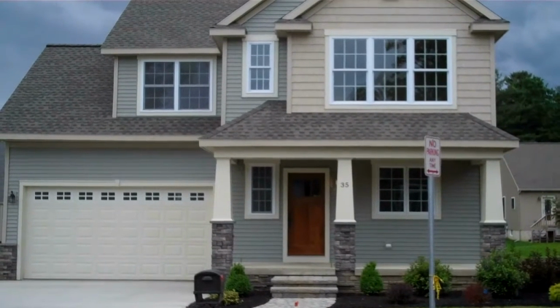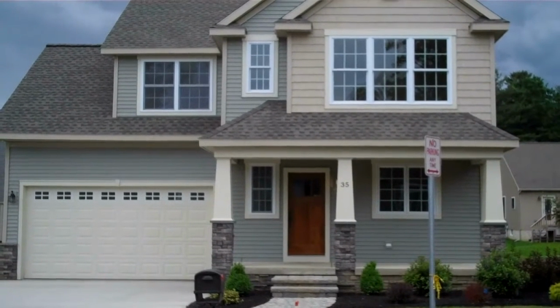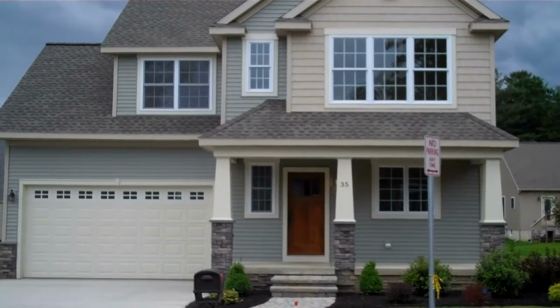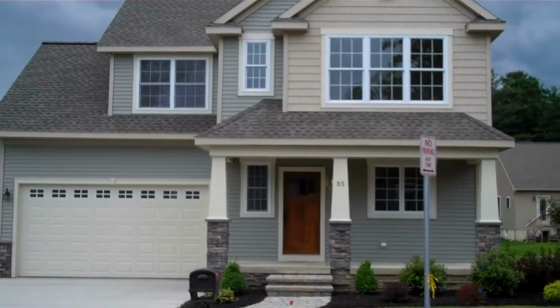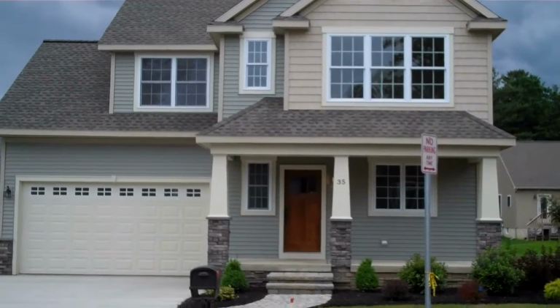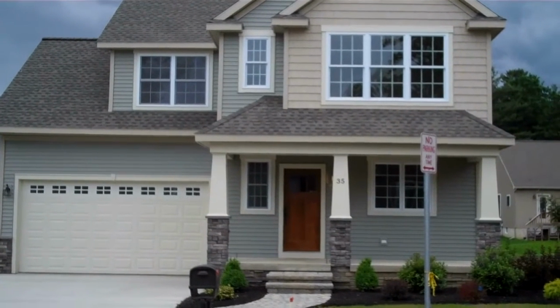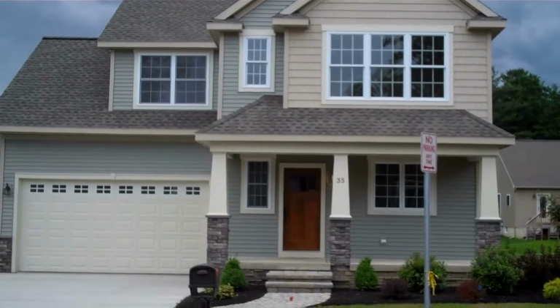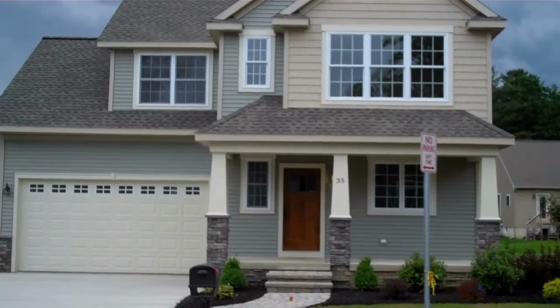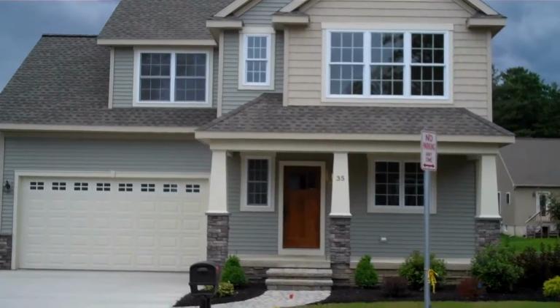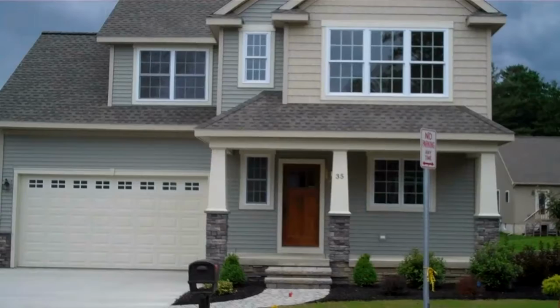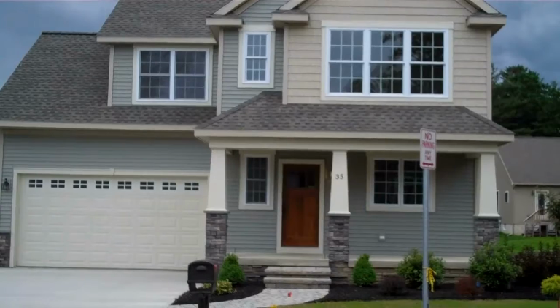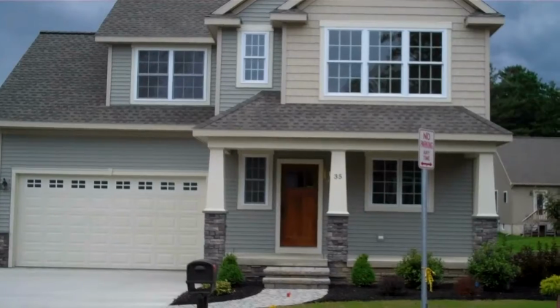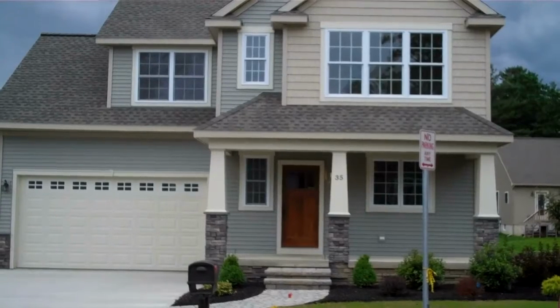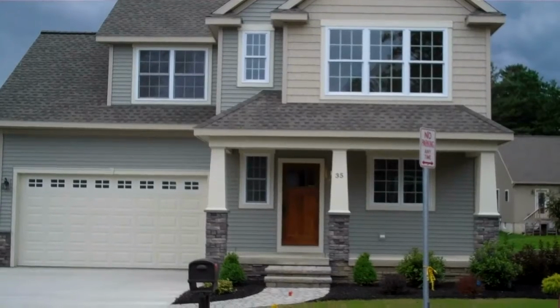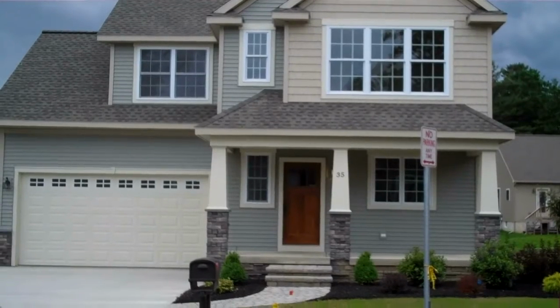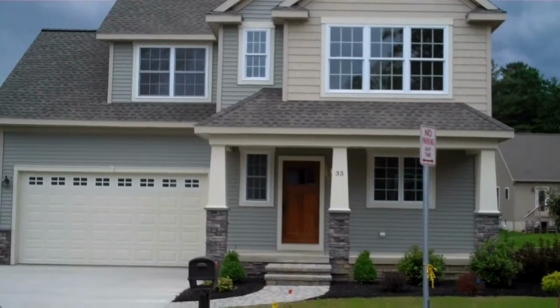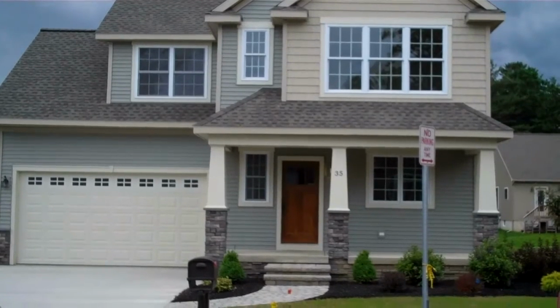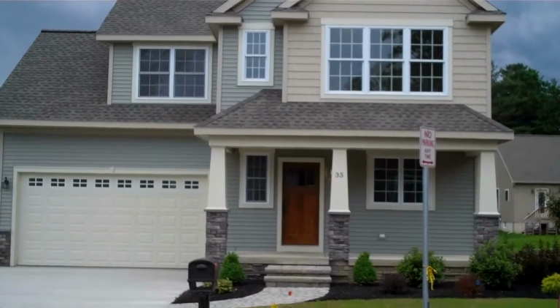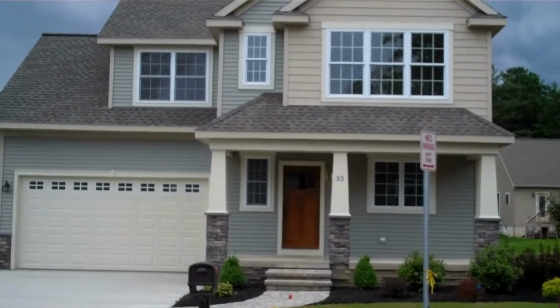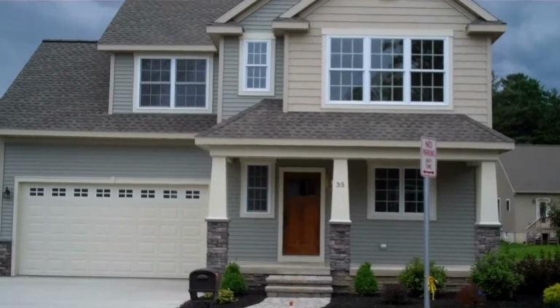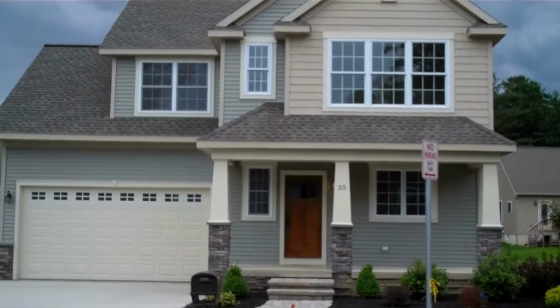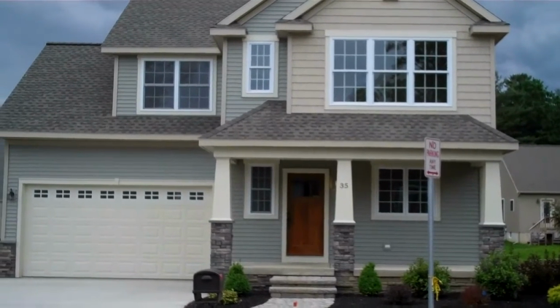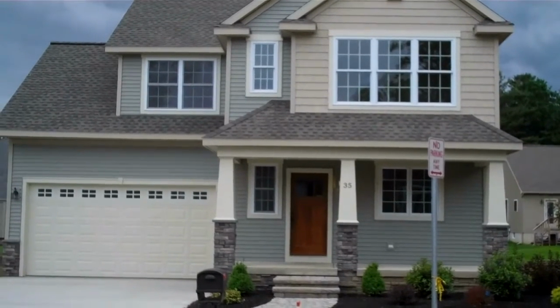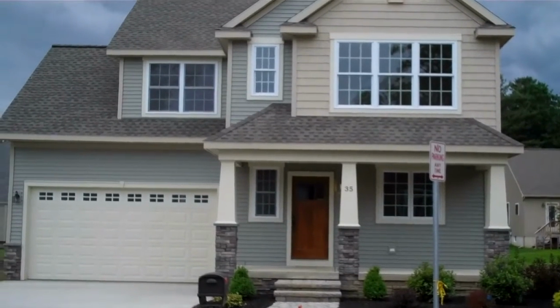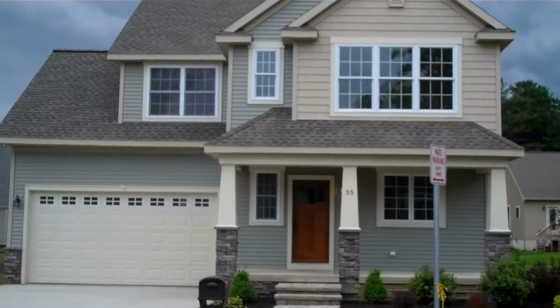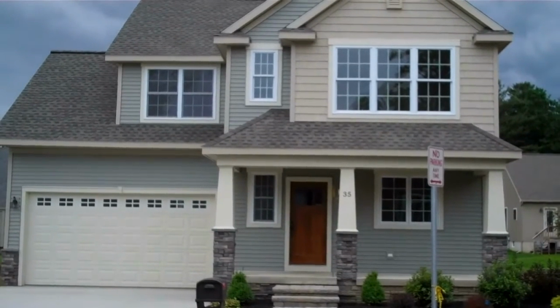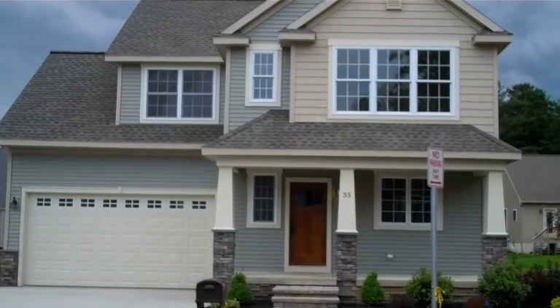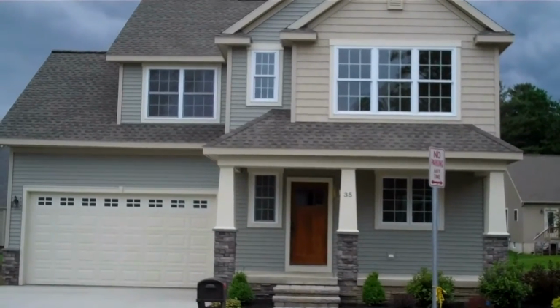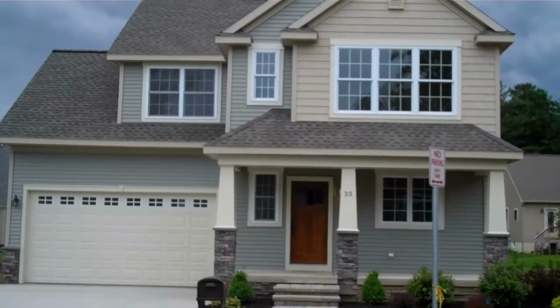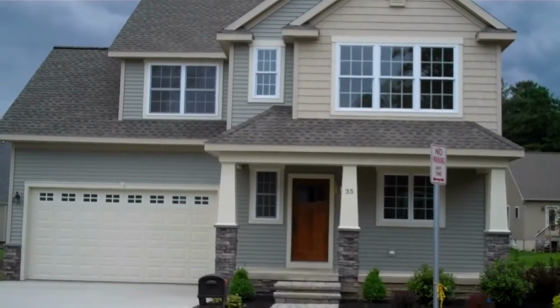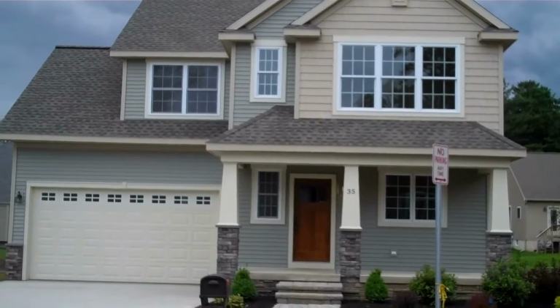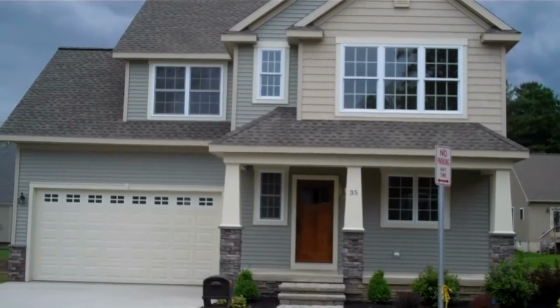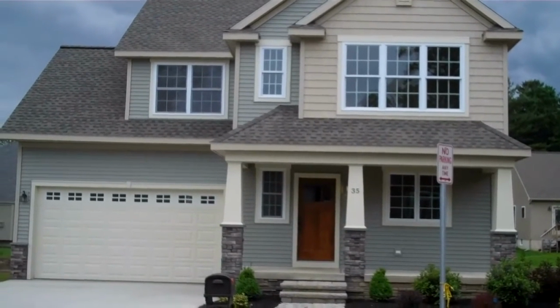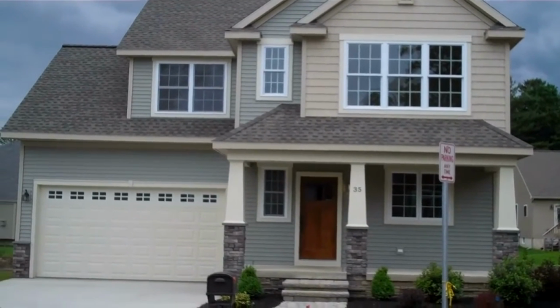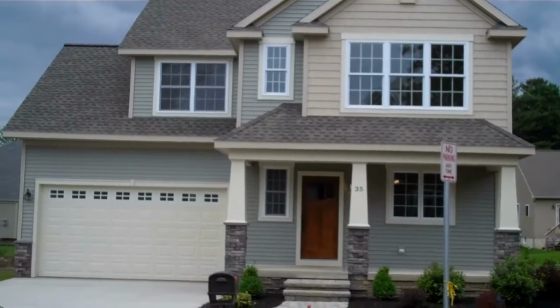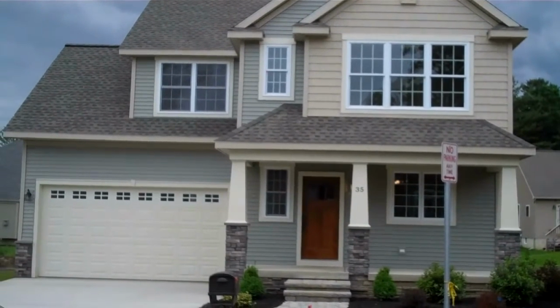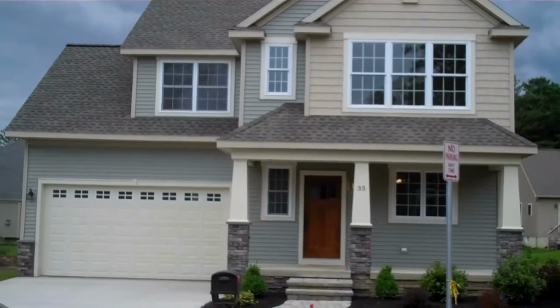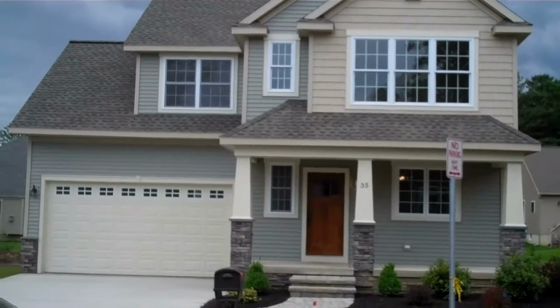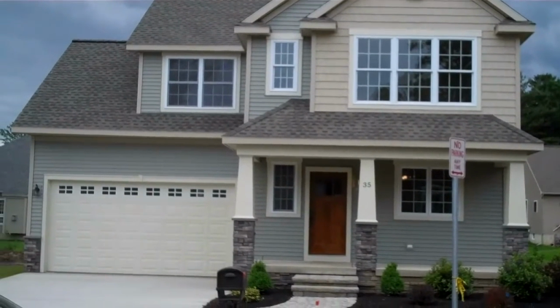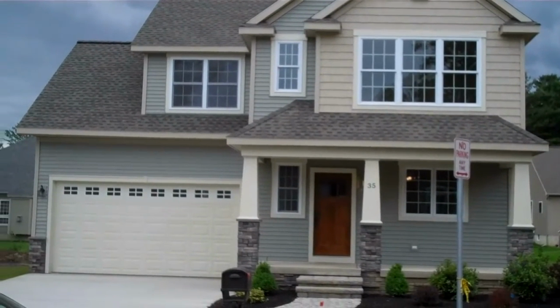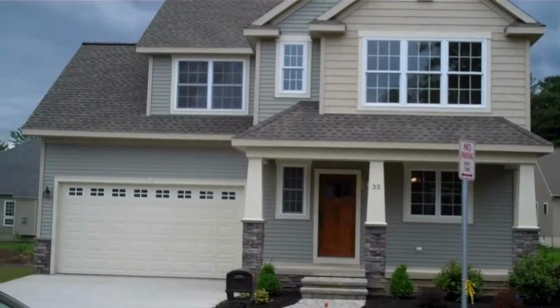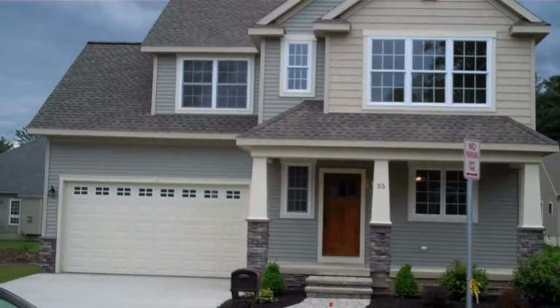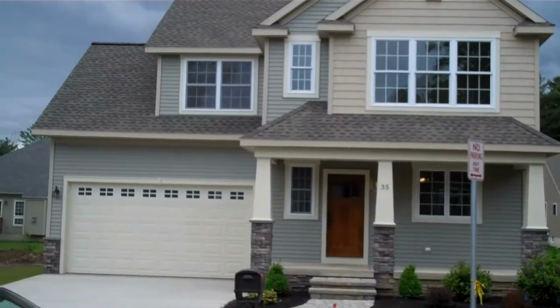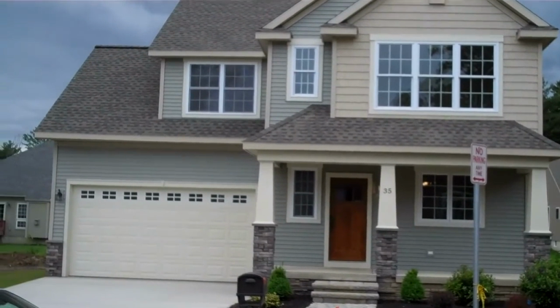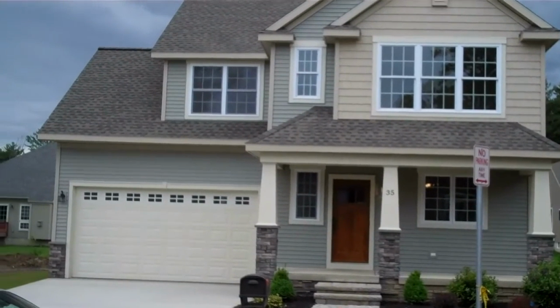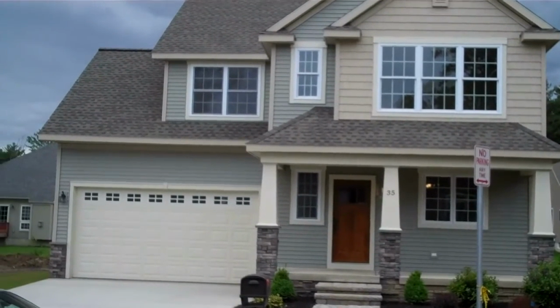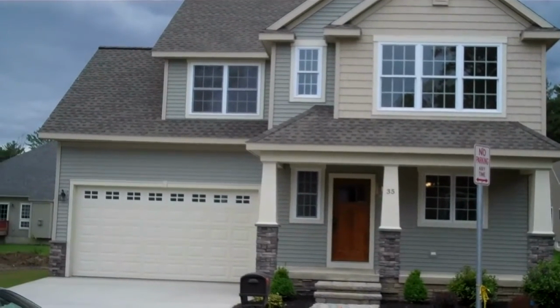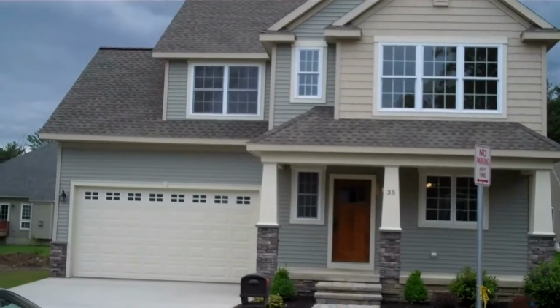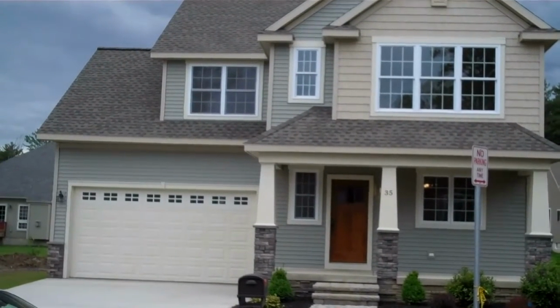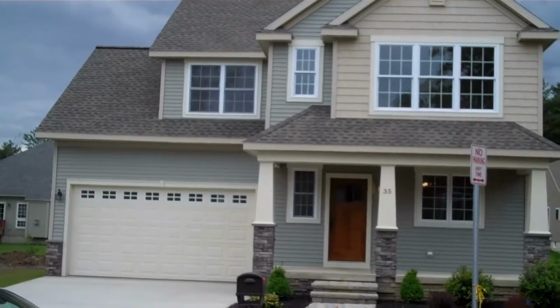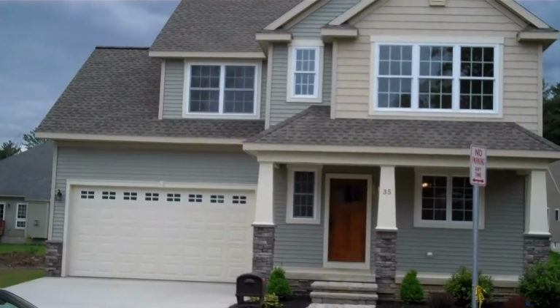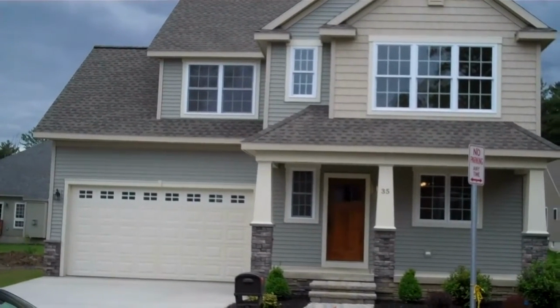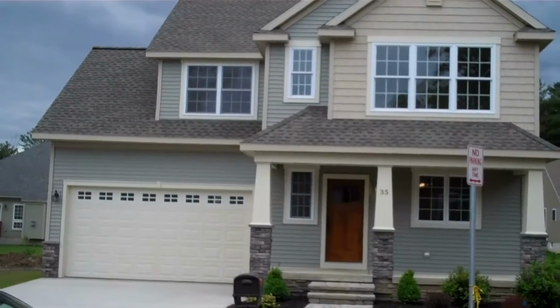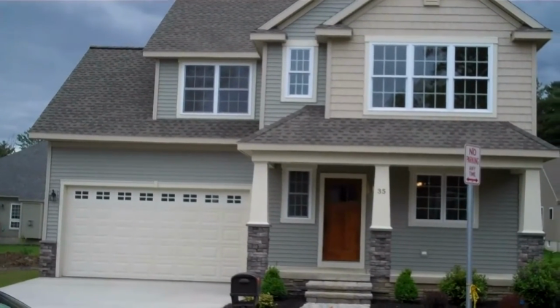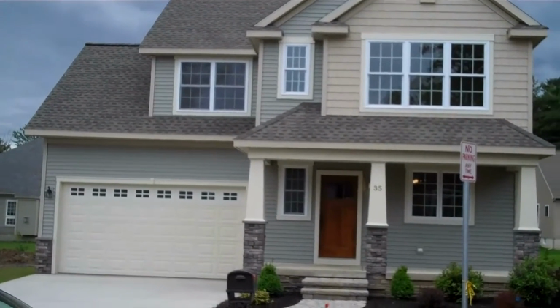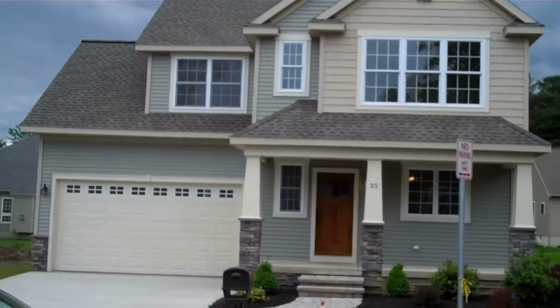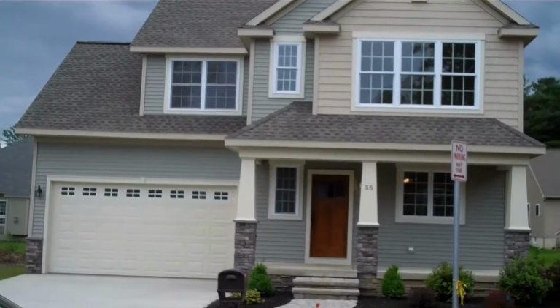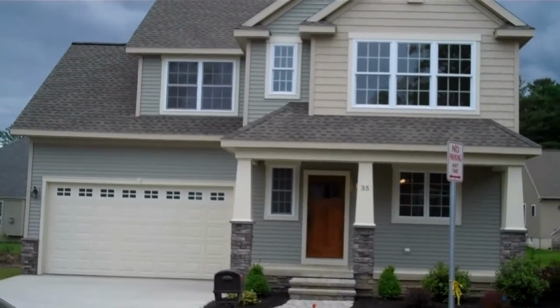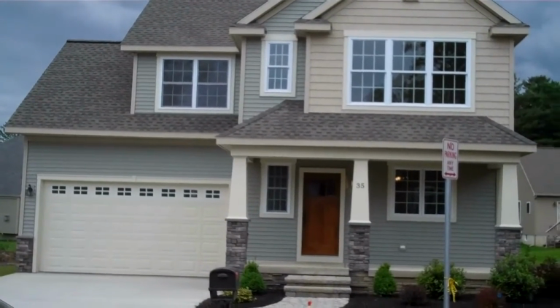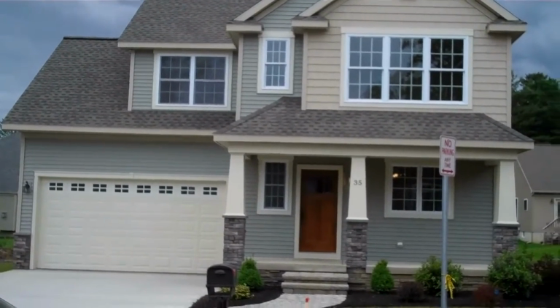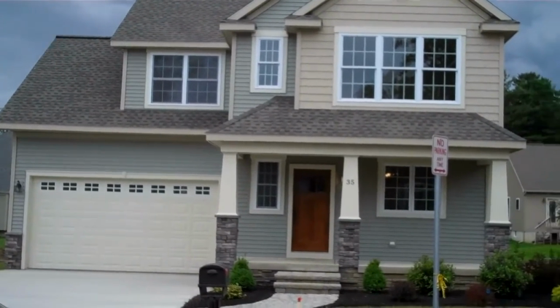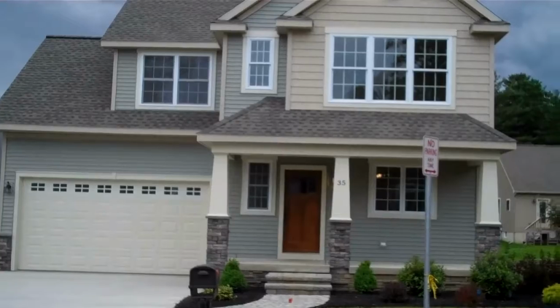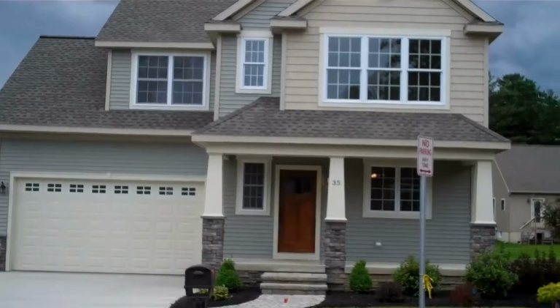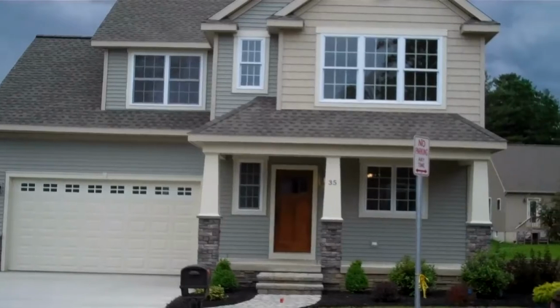Welcome to 35 Central Avenue in Saratoga Springs, New York. The model is called the Benquinox.